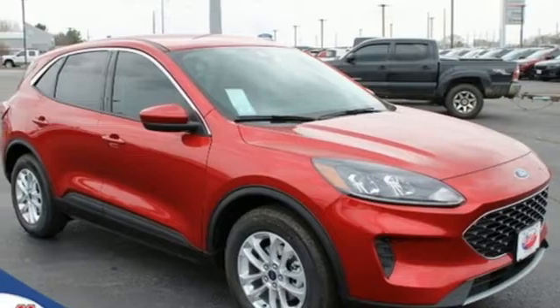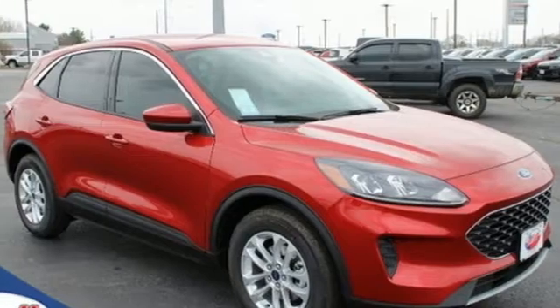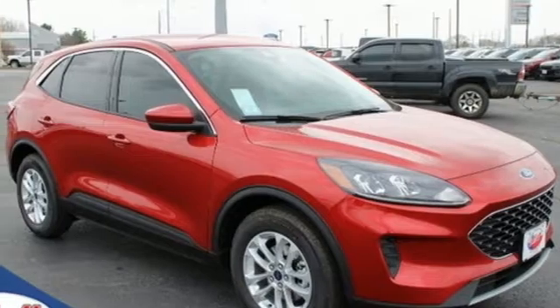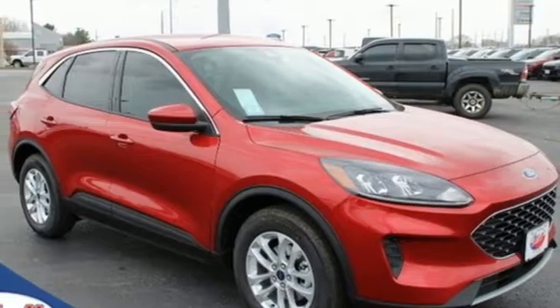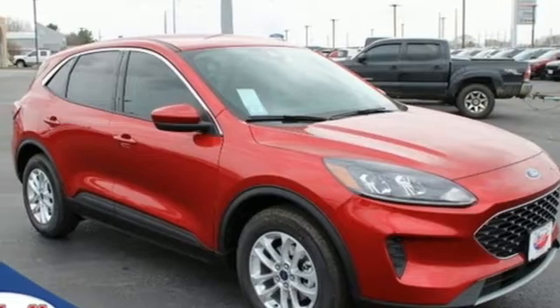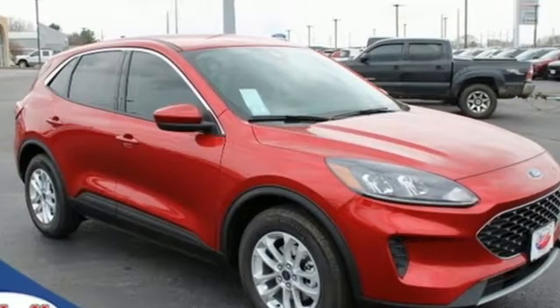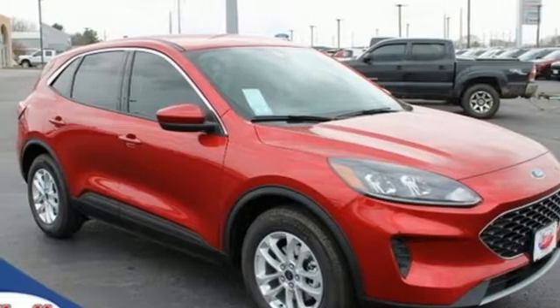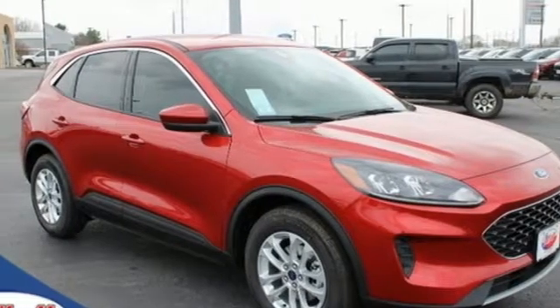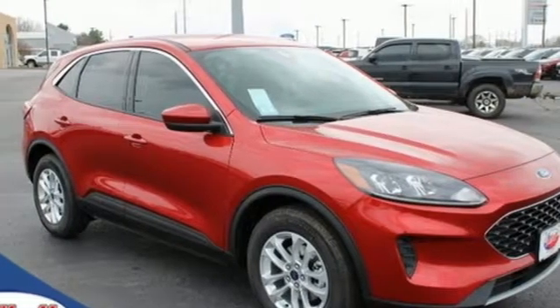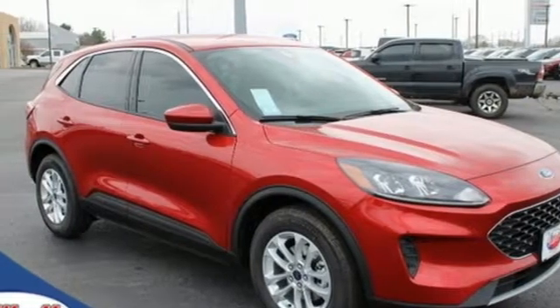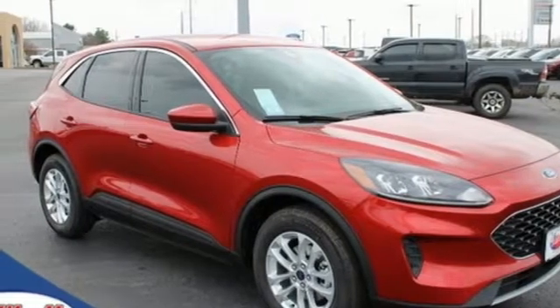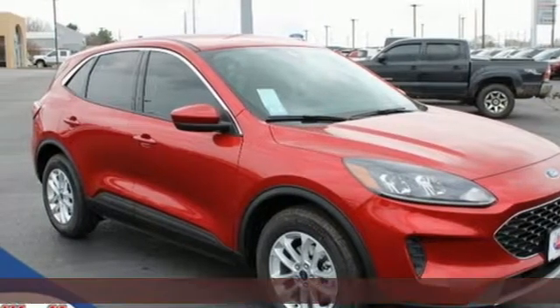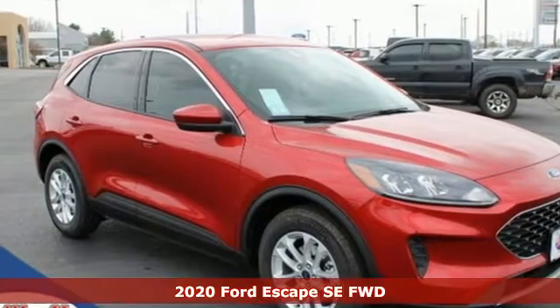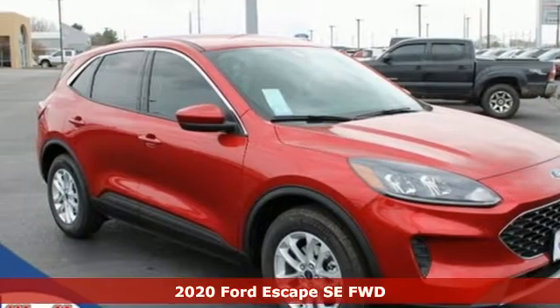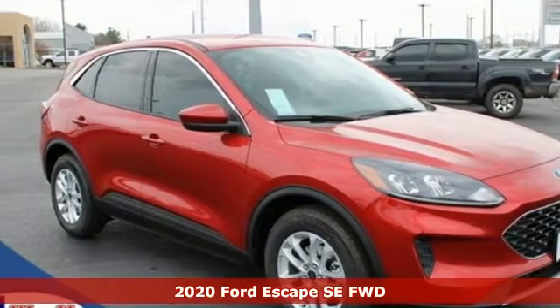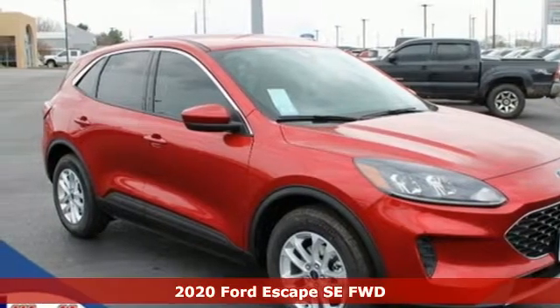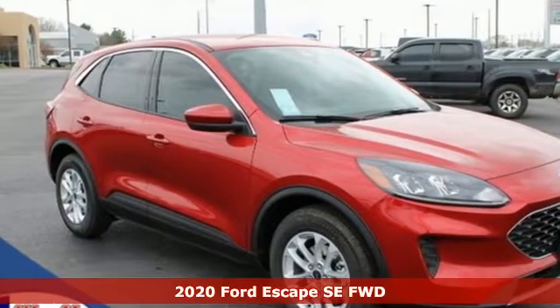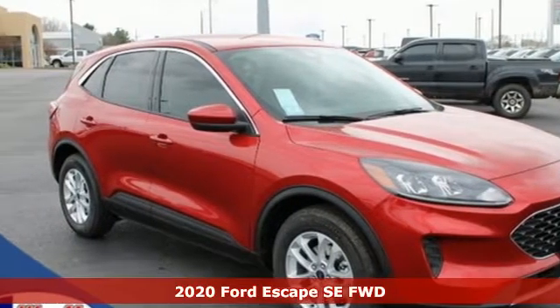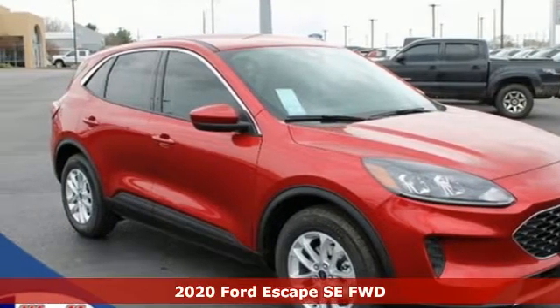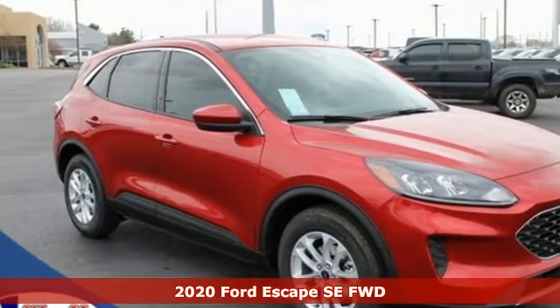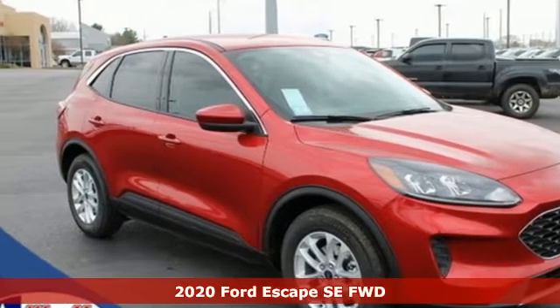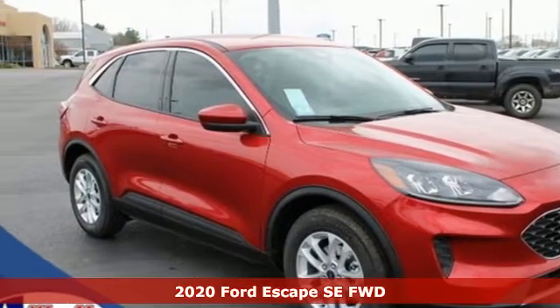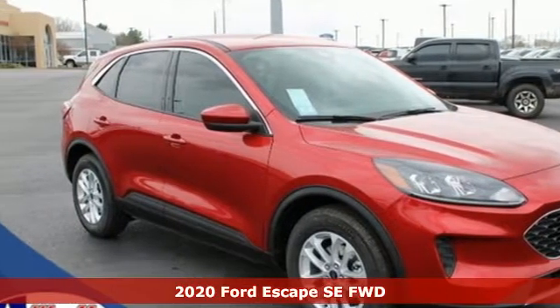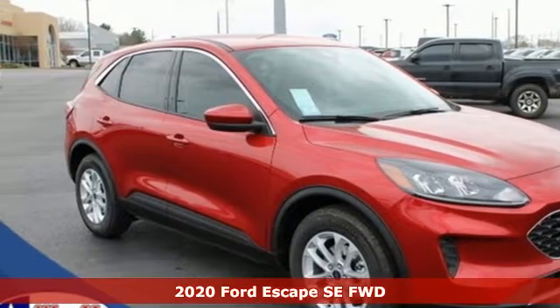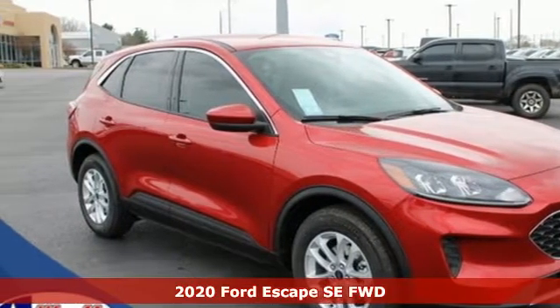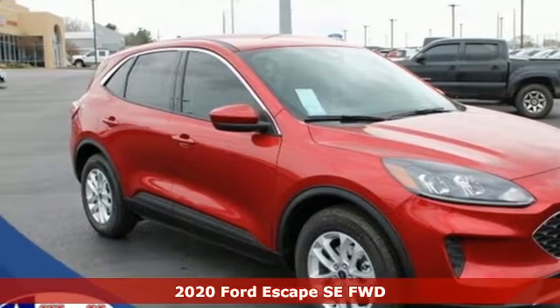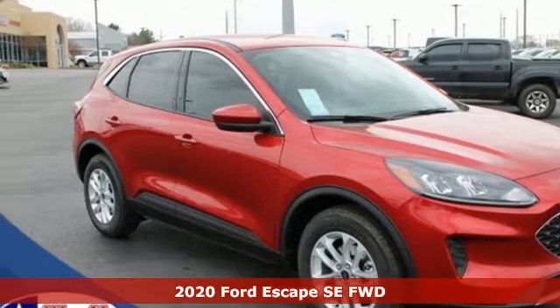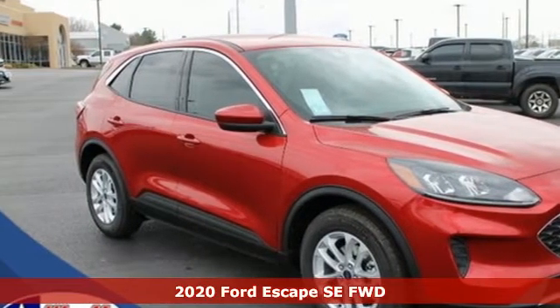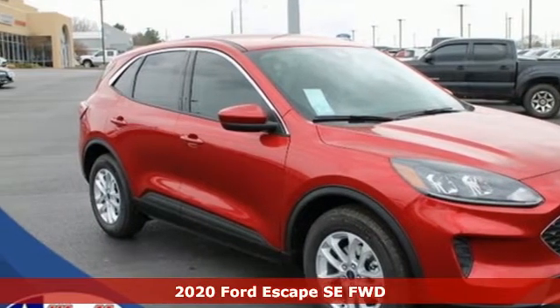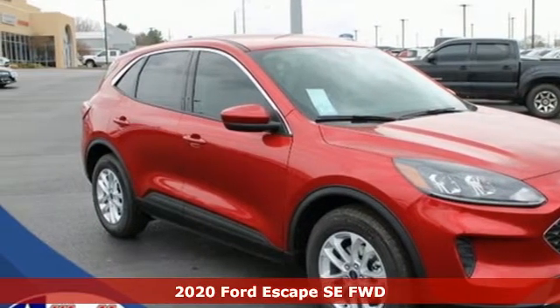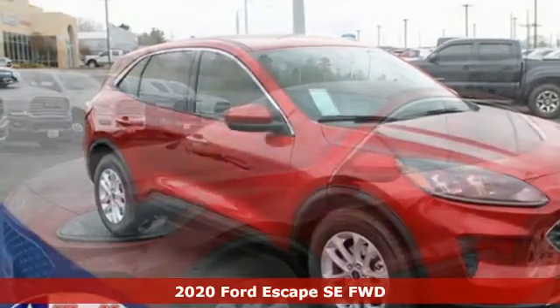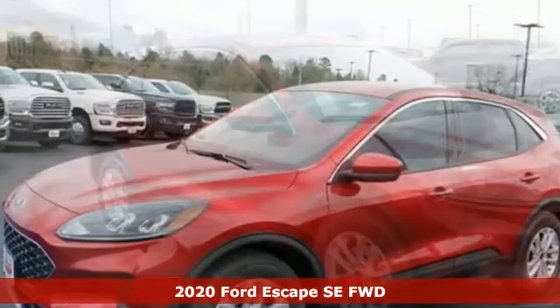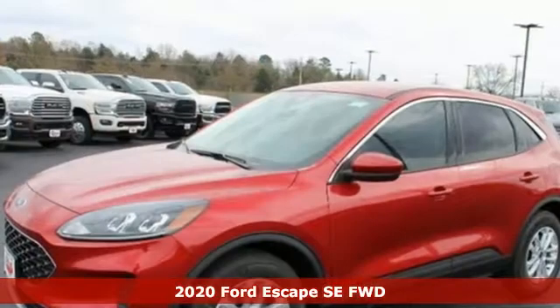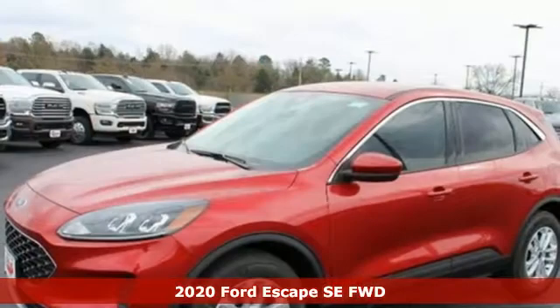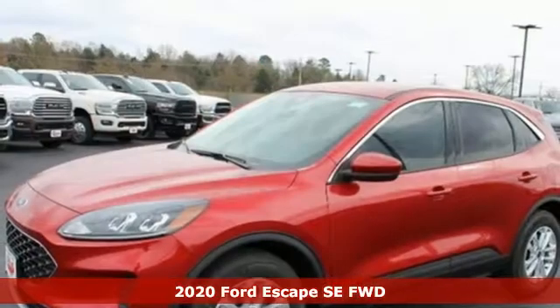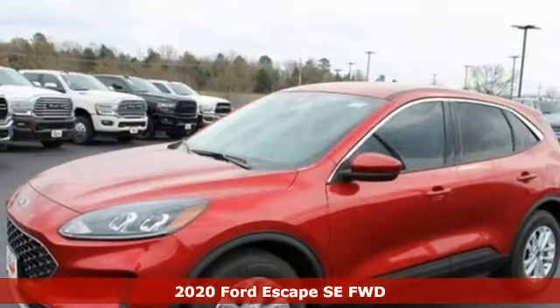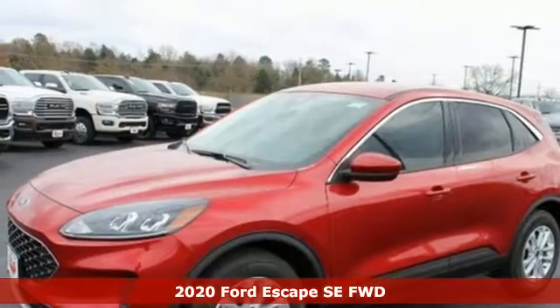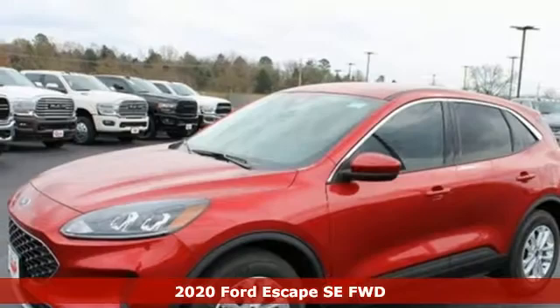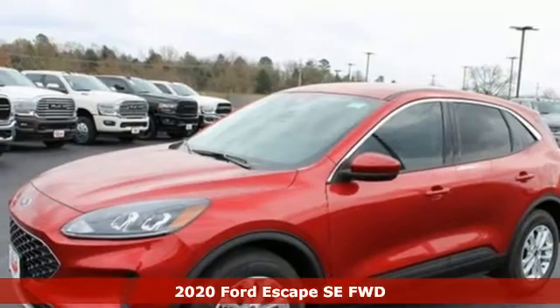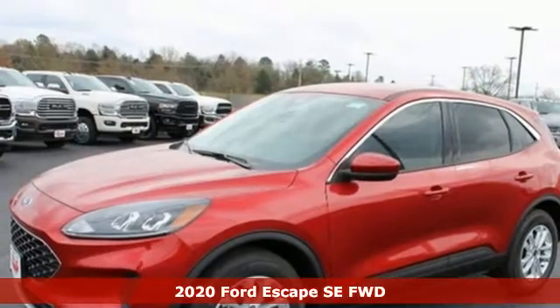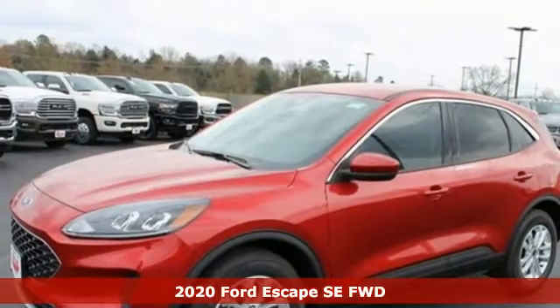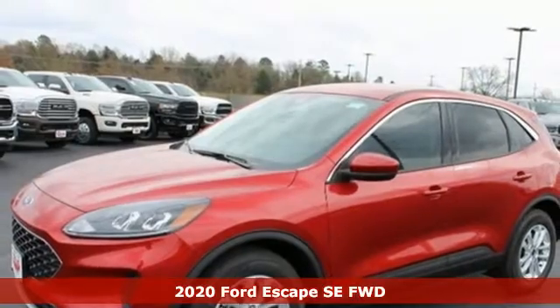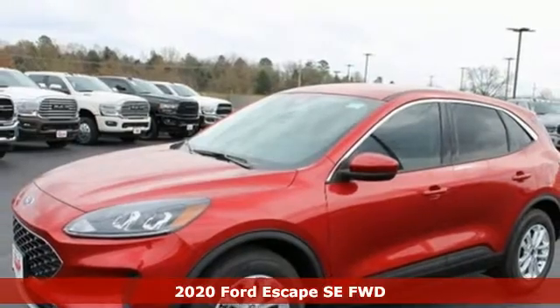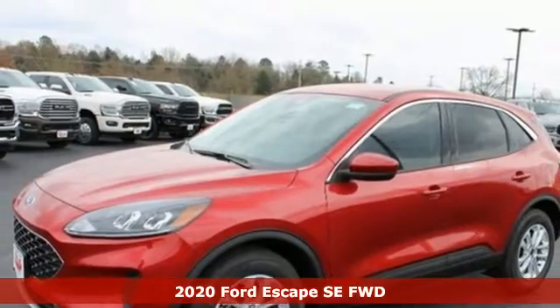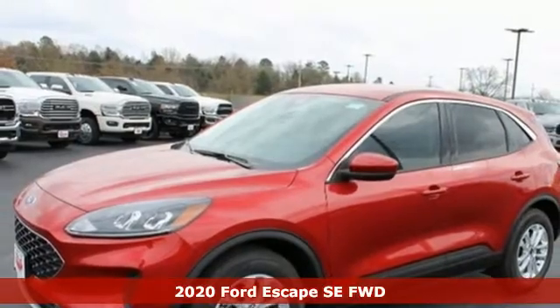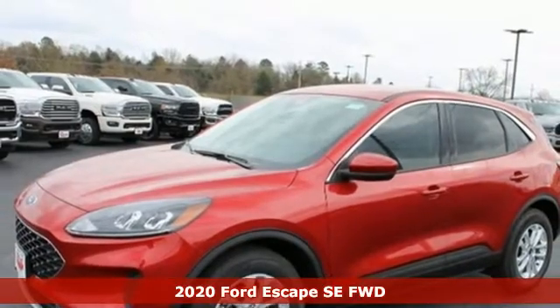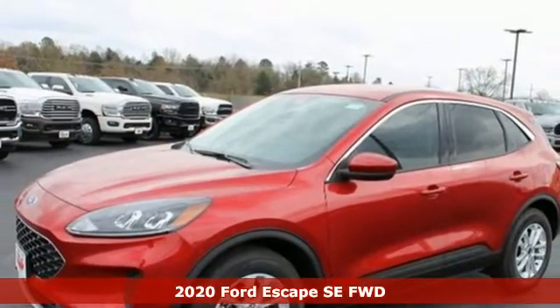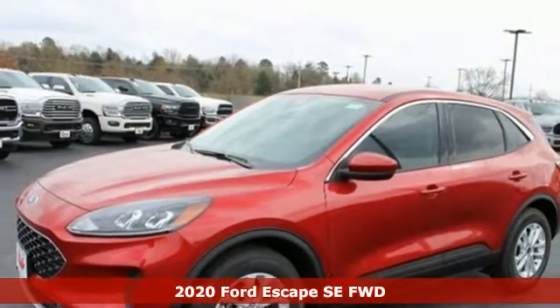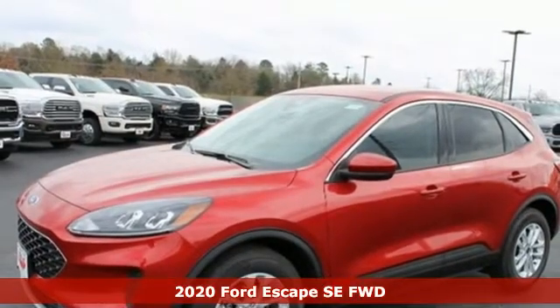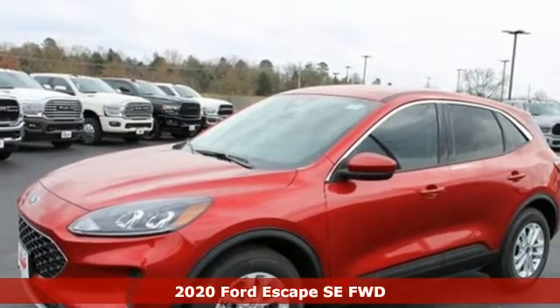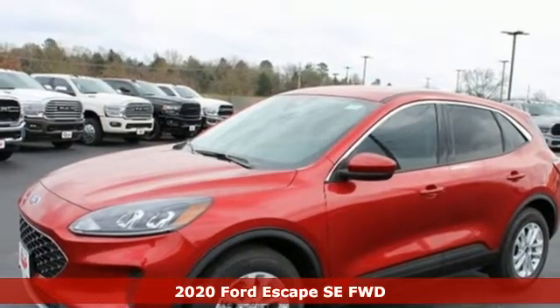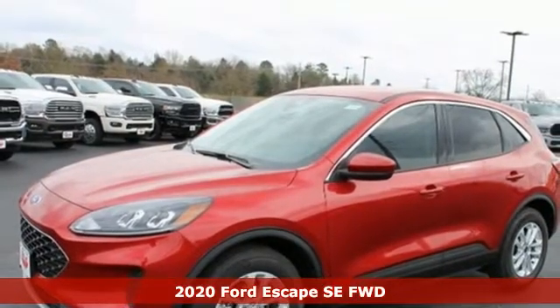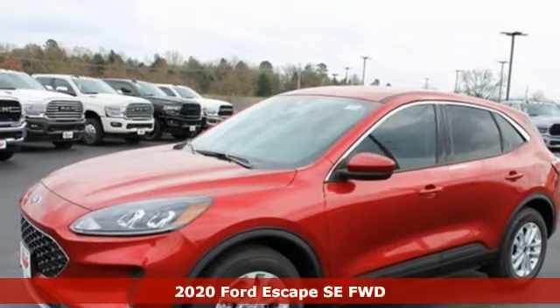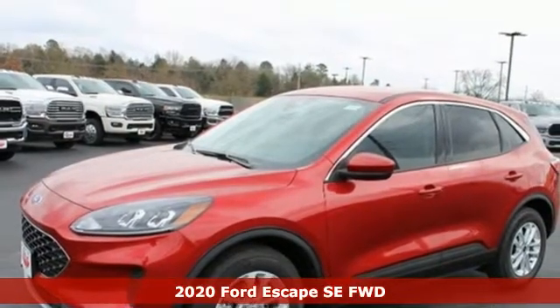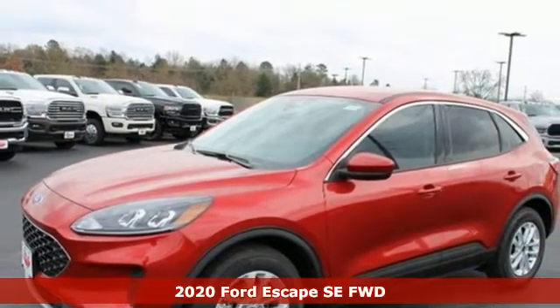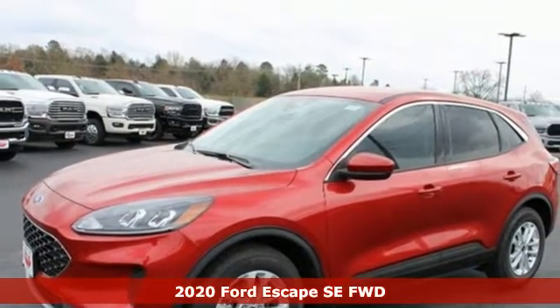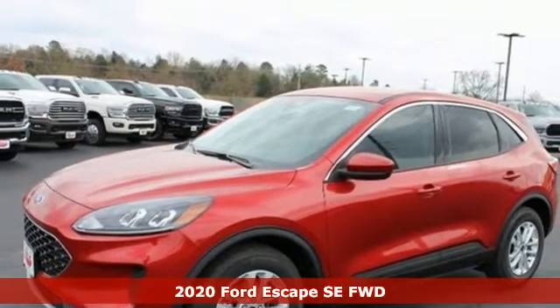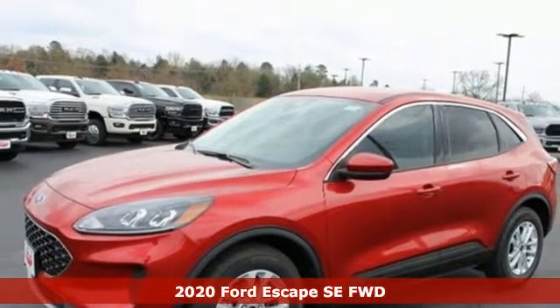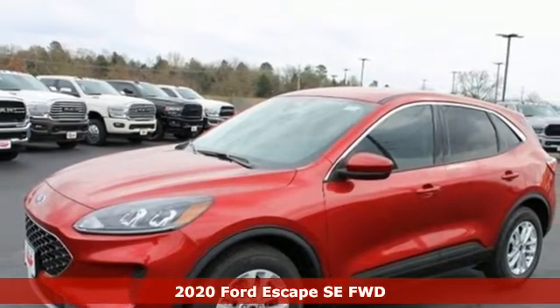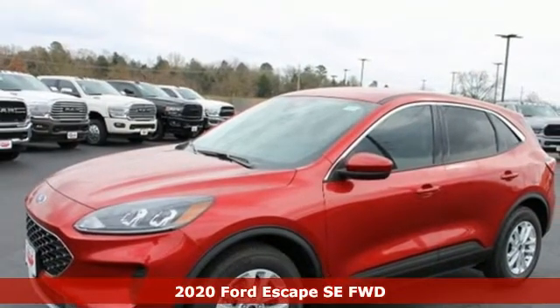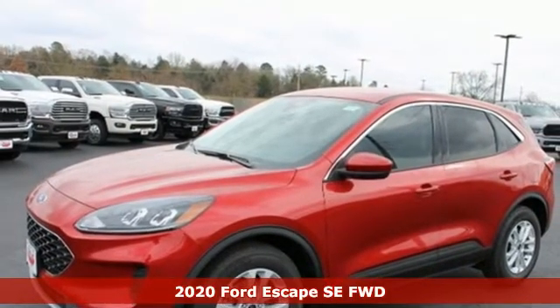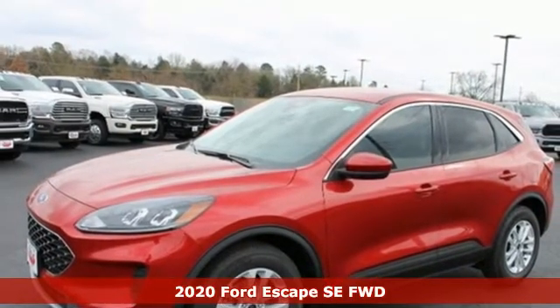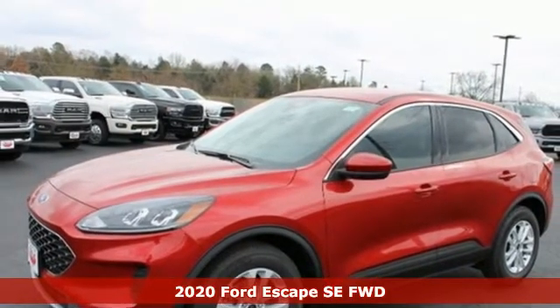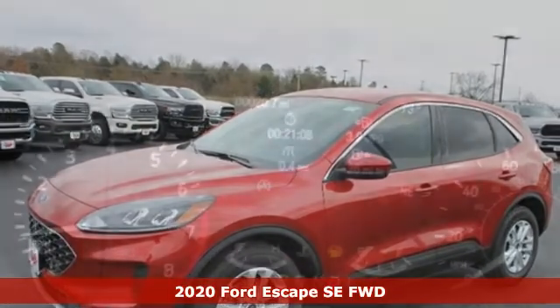It's a new 2020 Ford Escape. Yield to adventure — this SUV will take you and your toys to far away places.